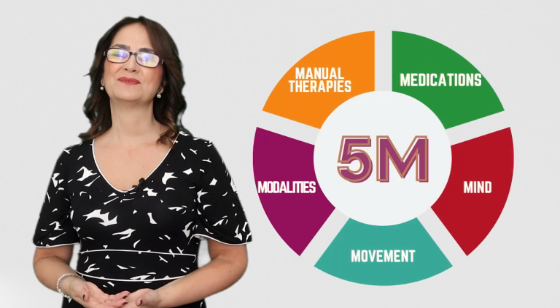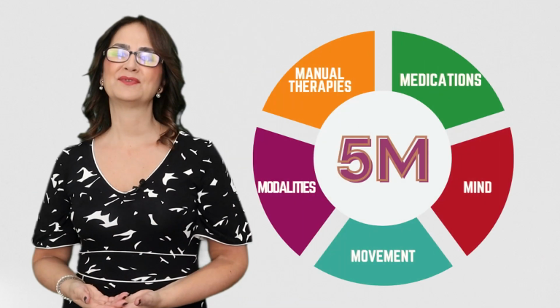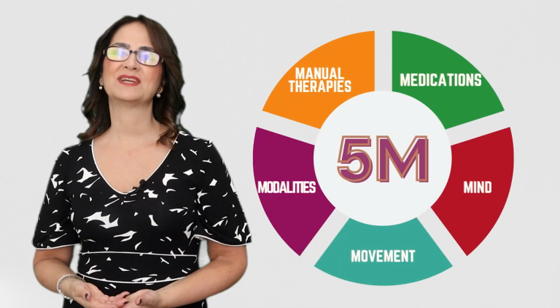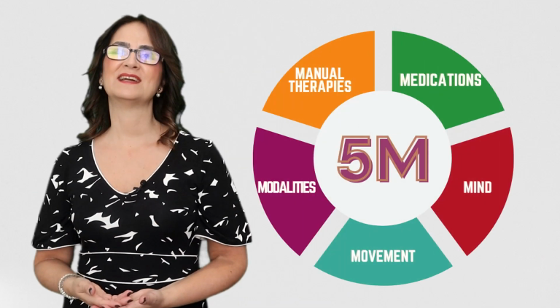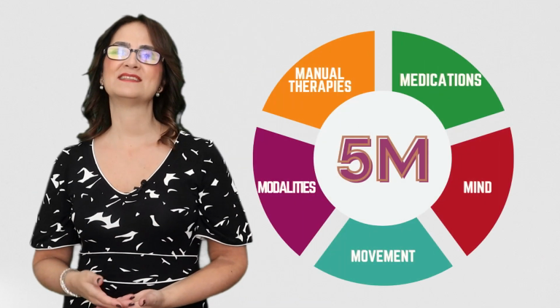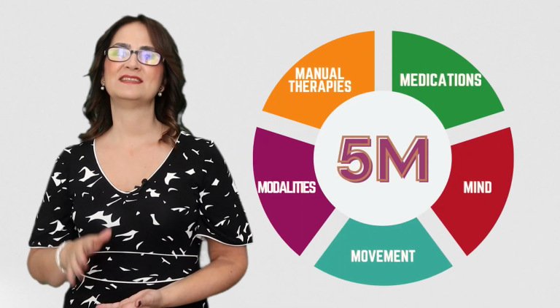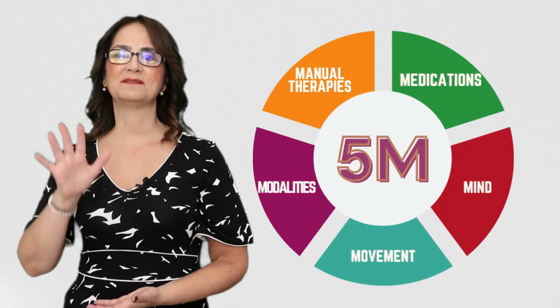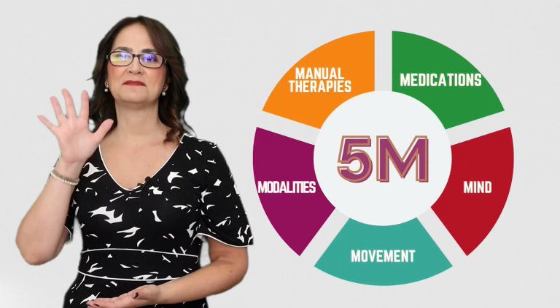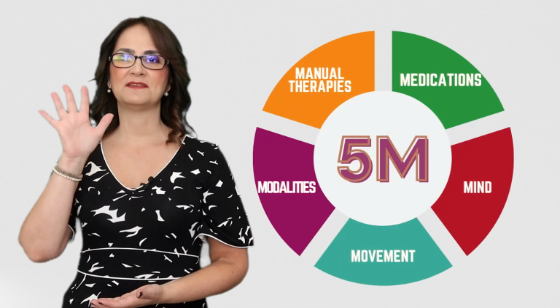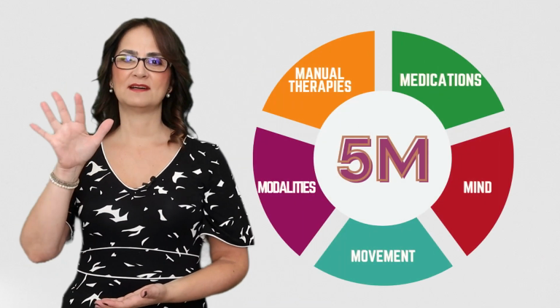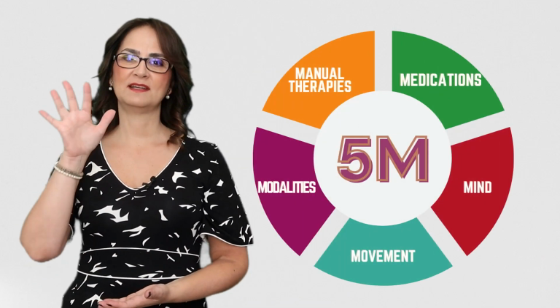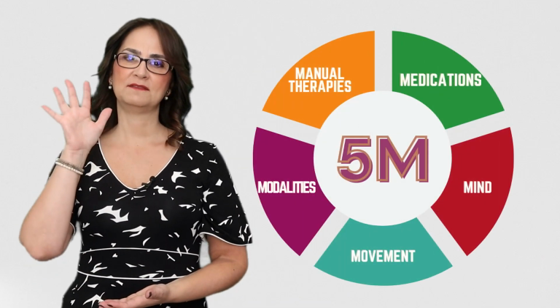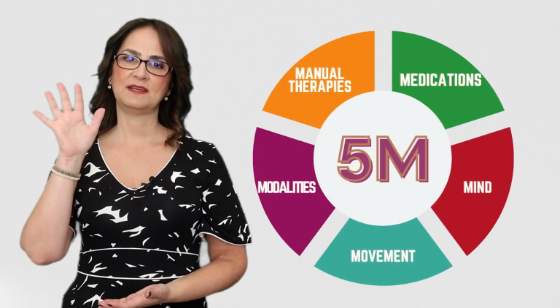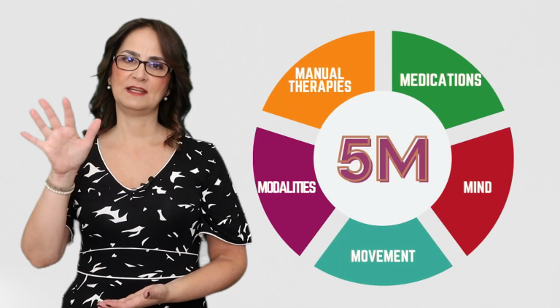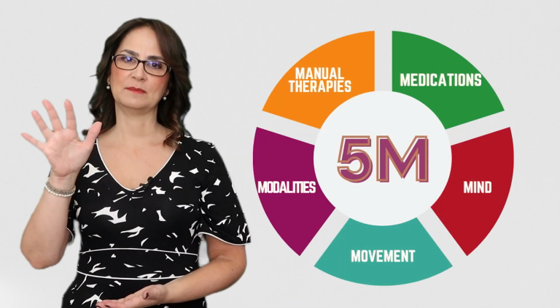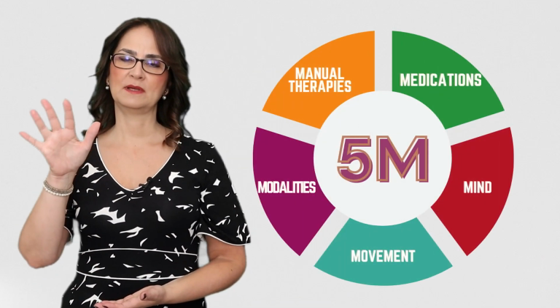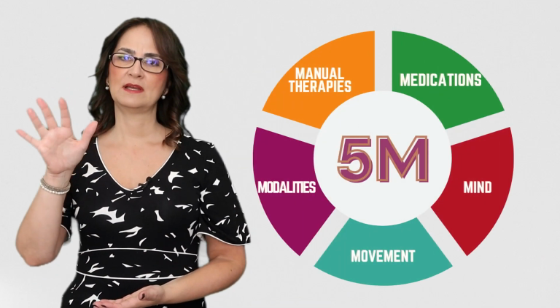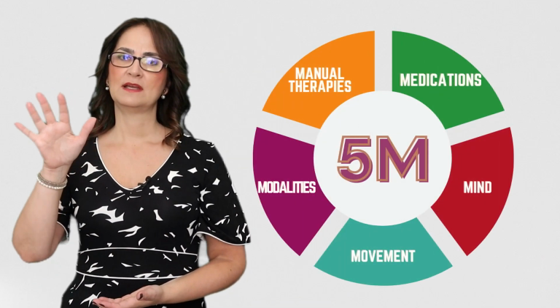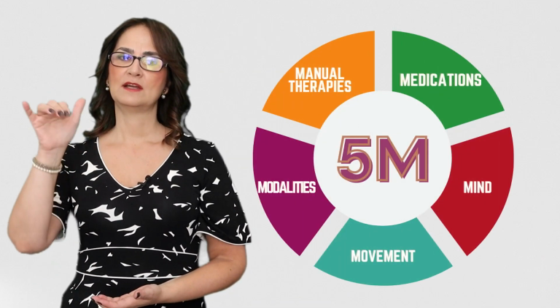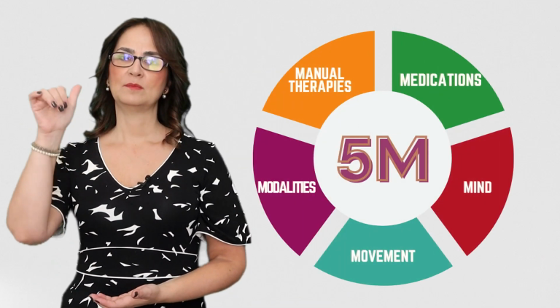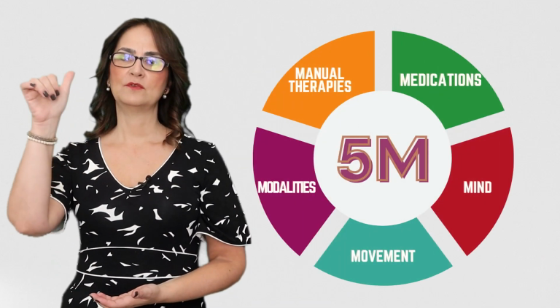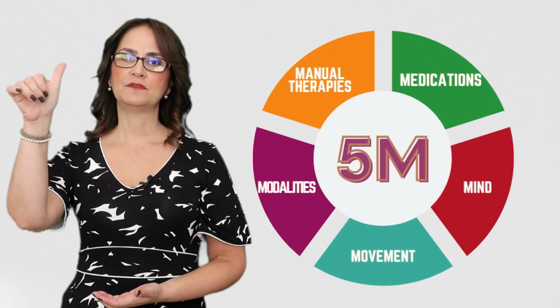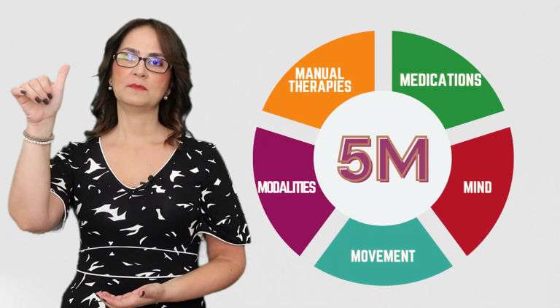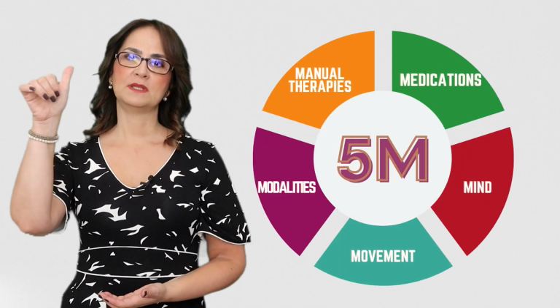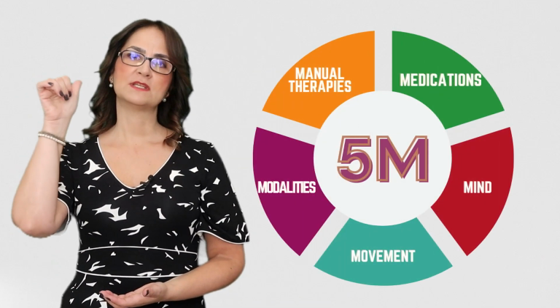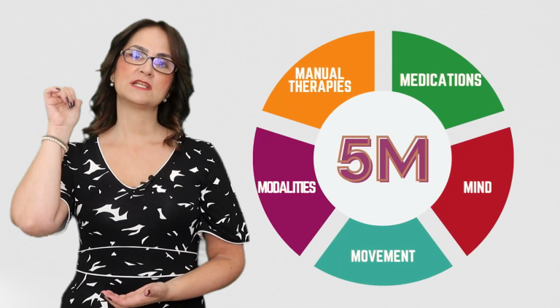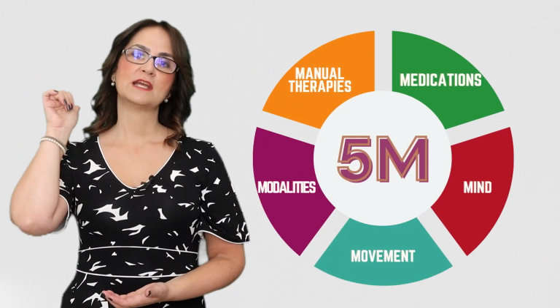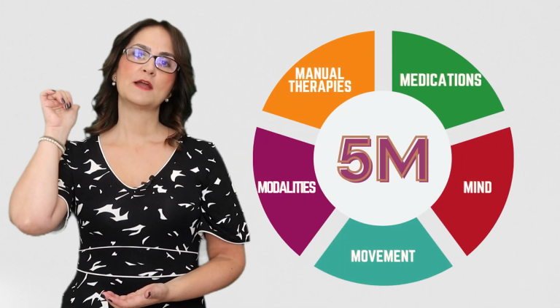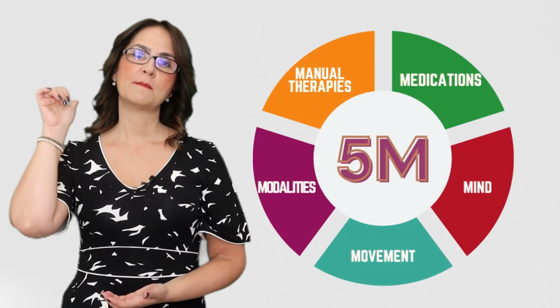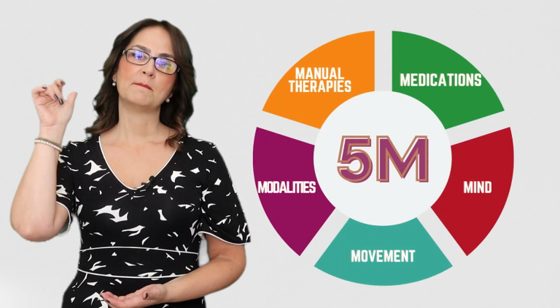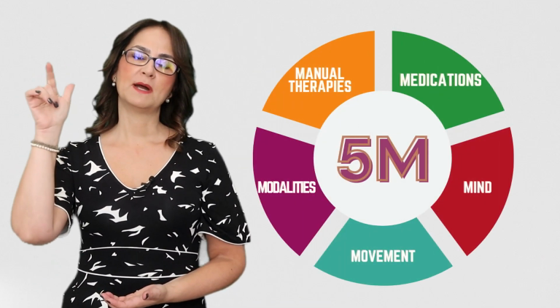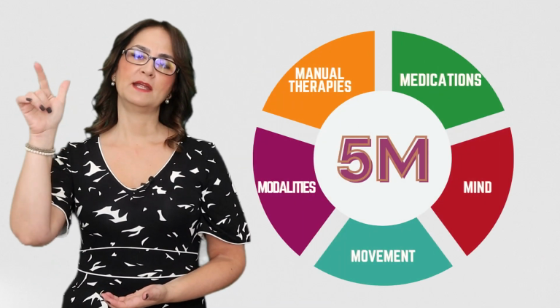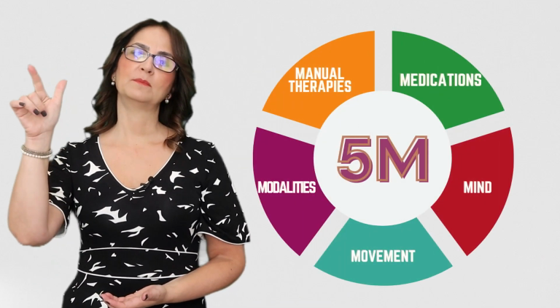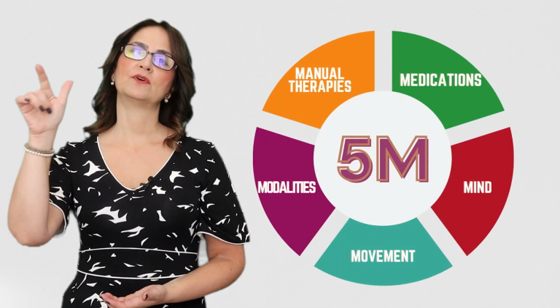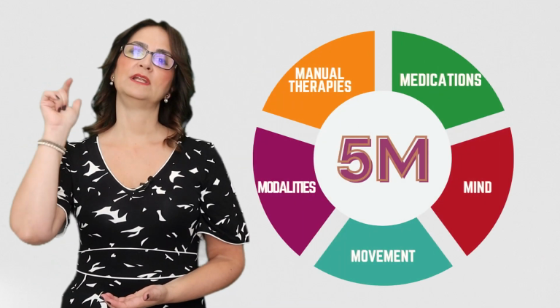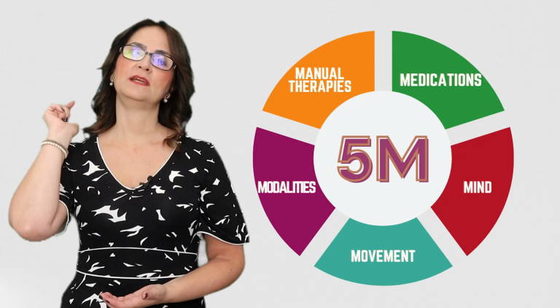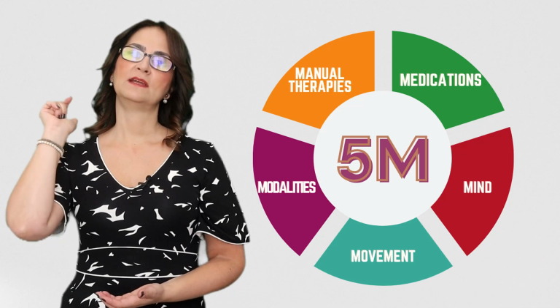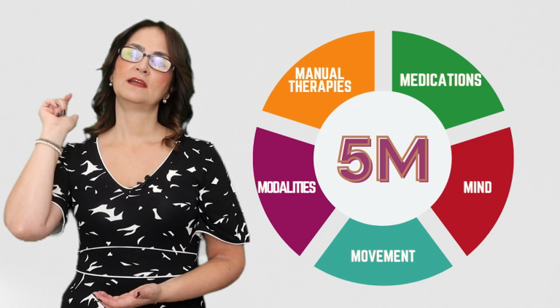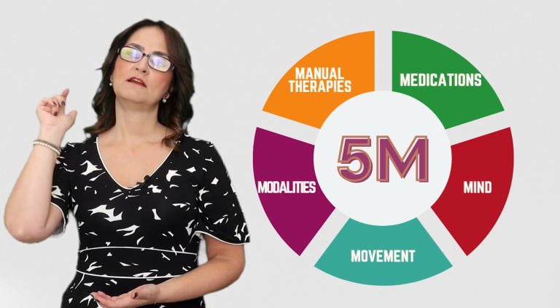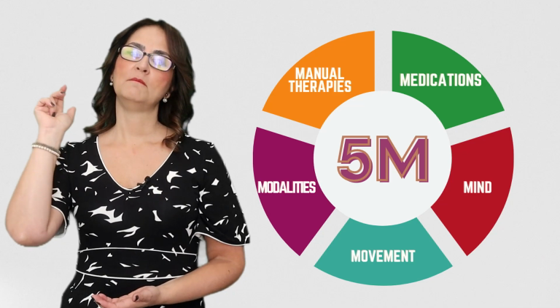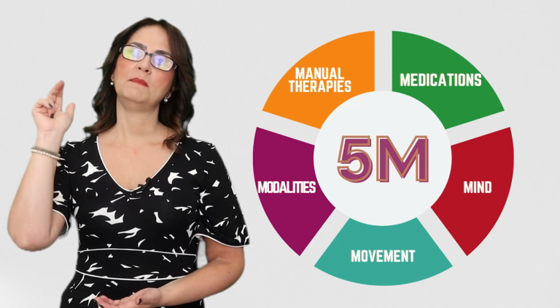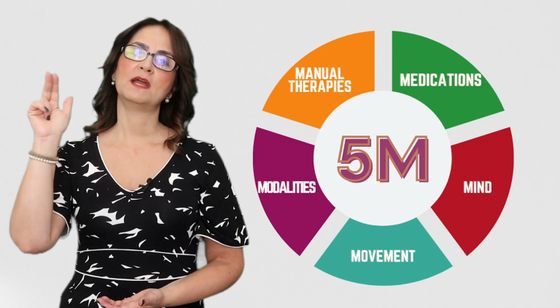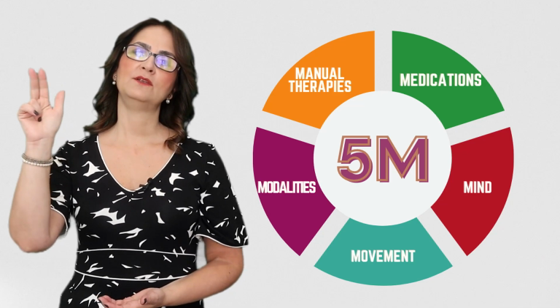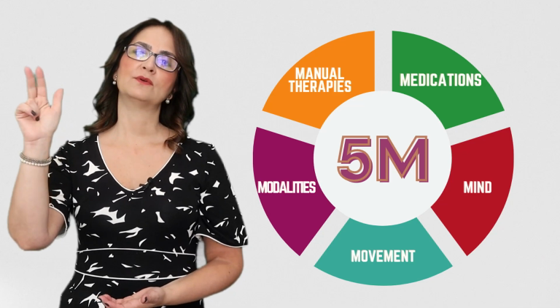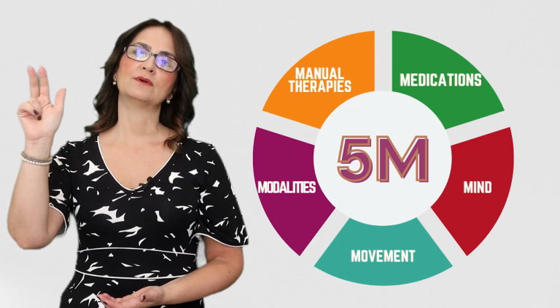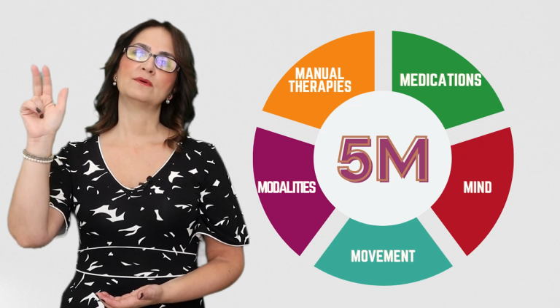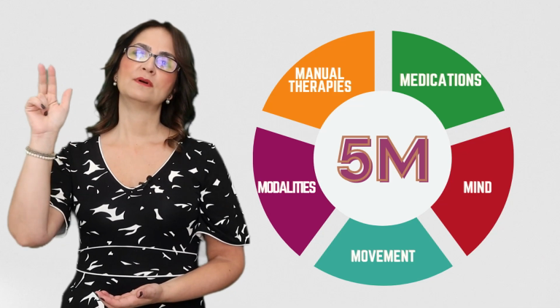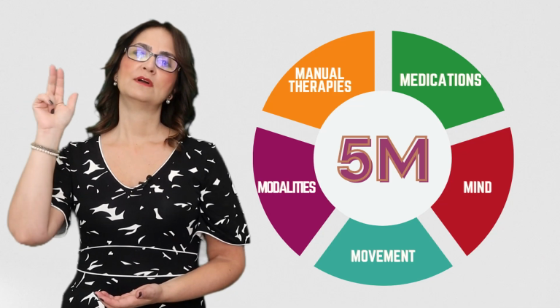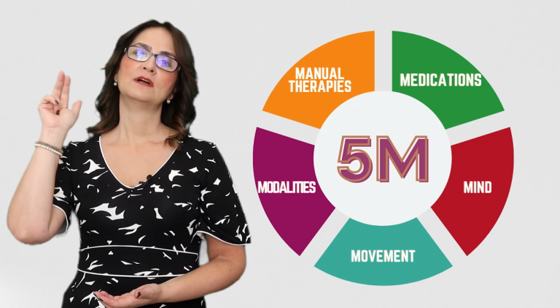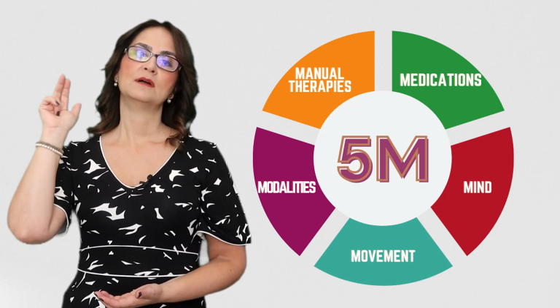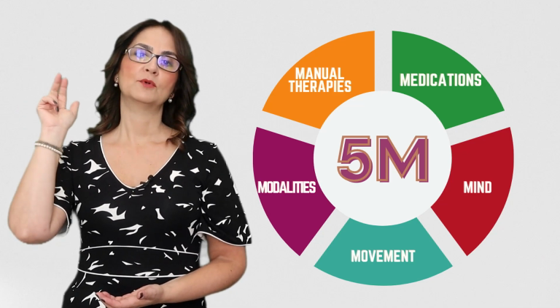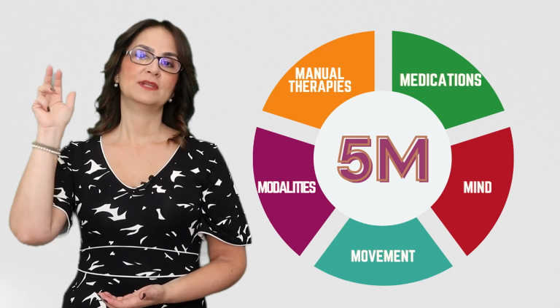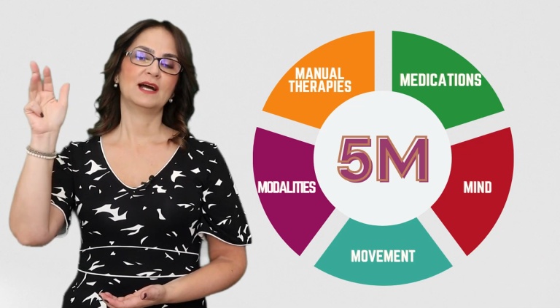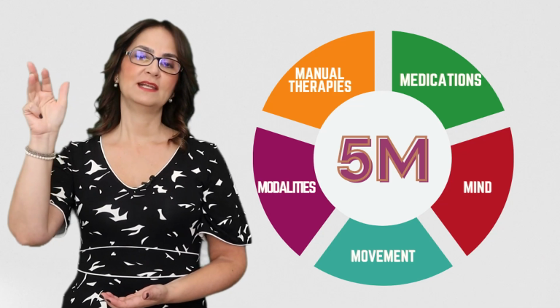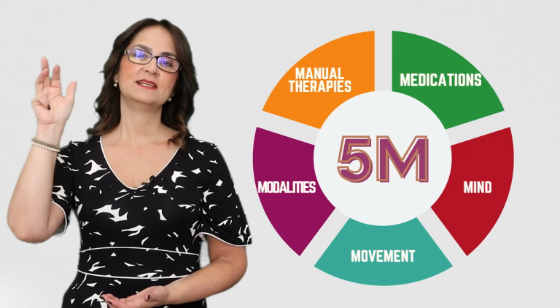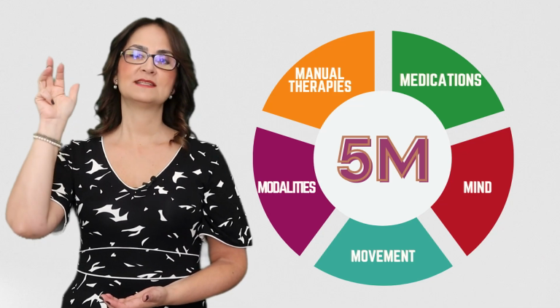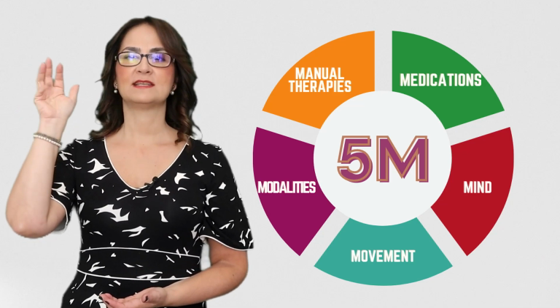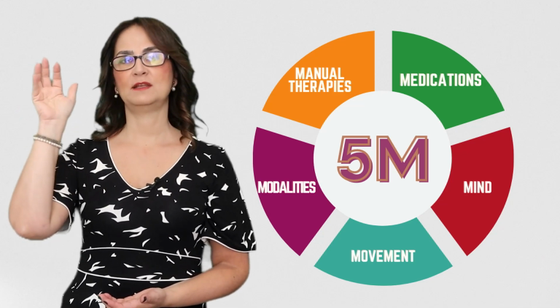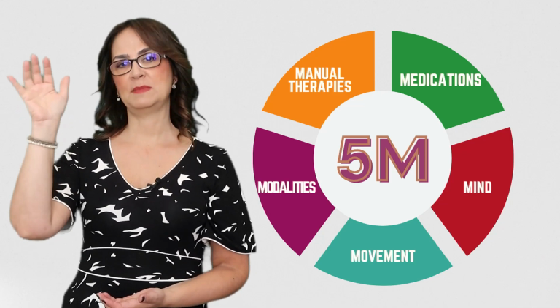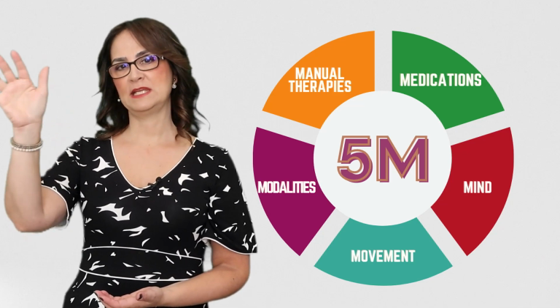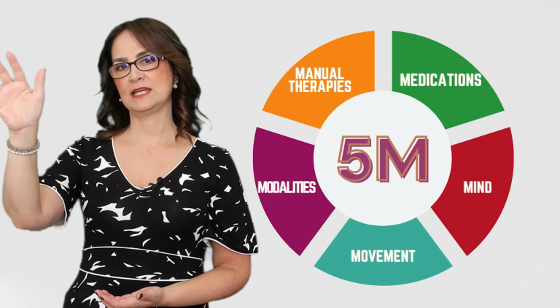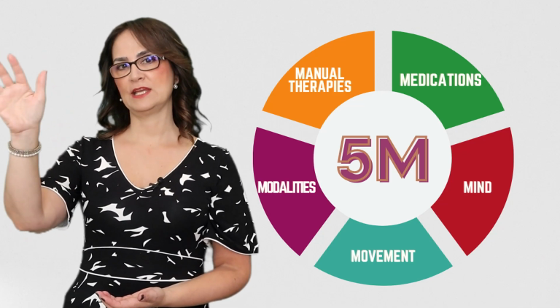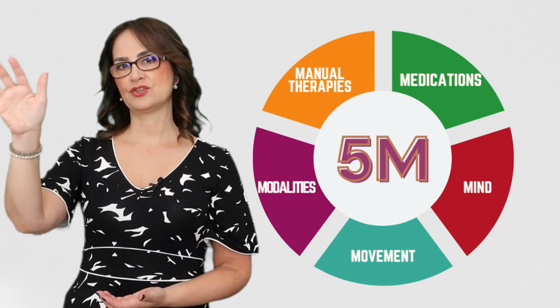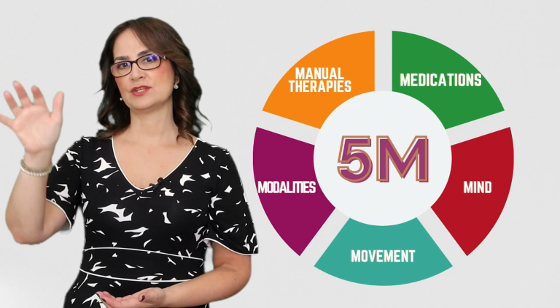Don't forget the 5M: movement, mind-body, manual, modalities, and medications.